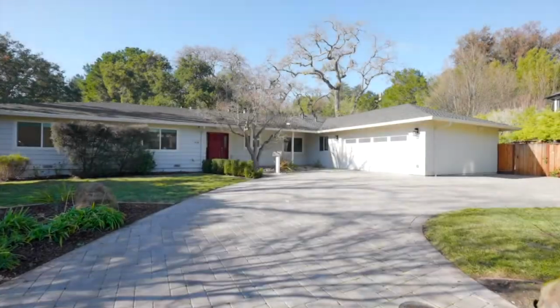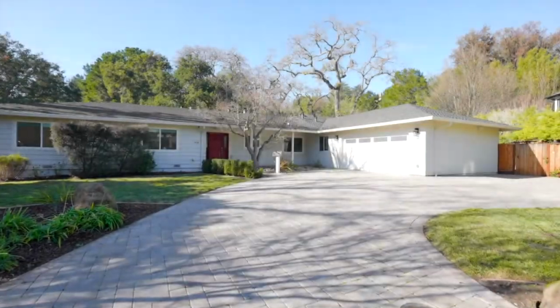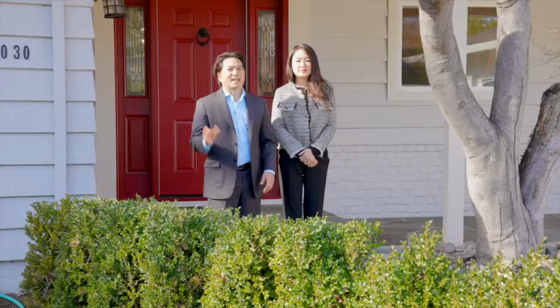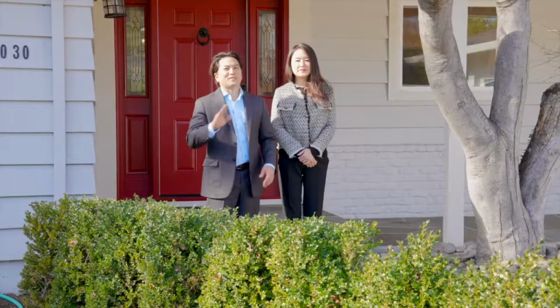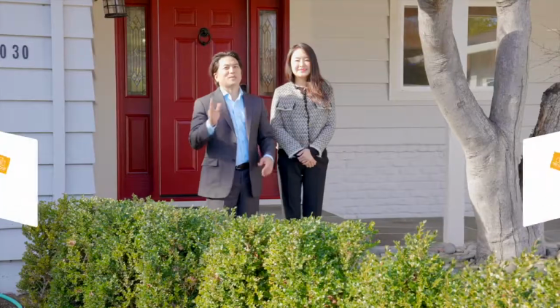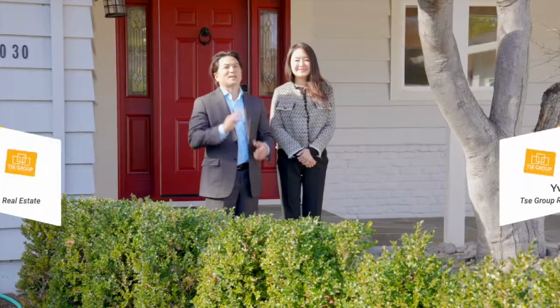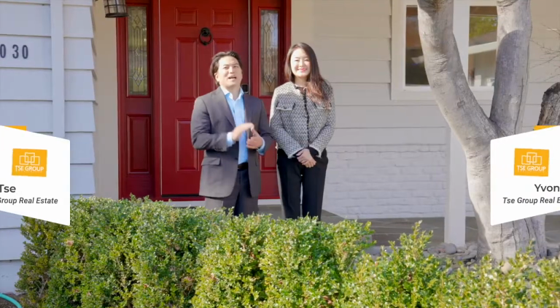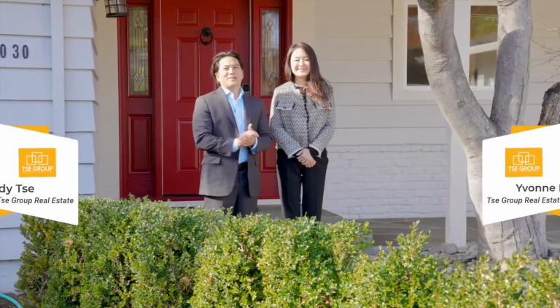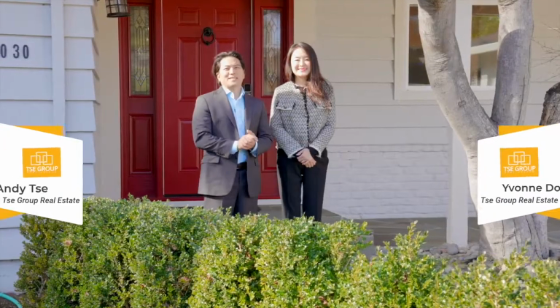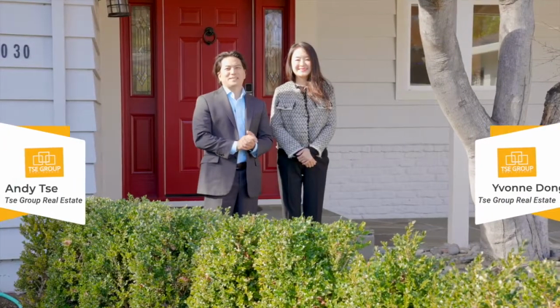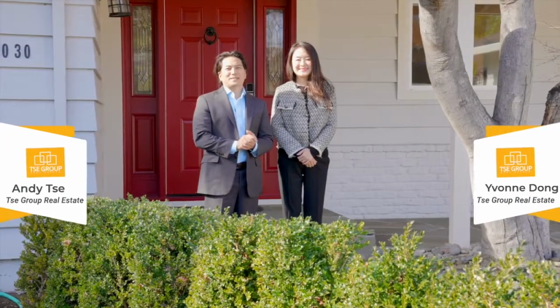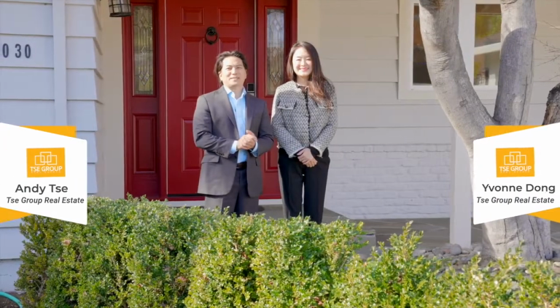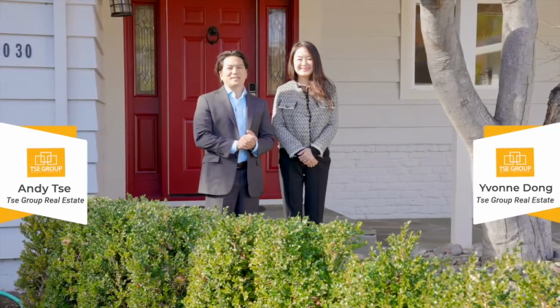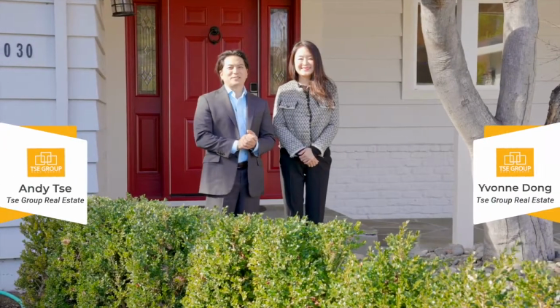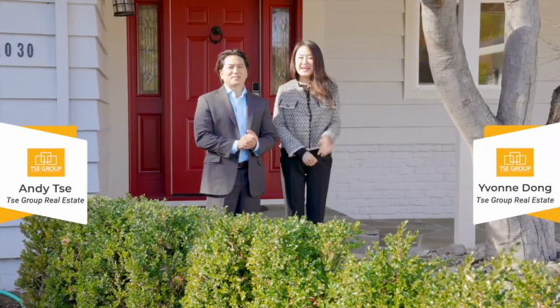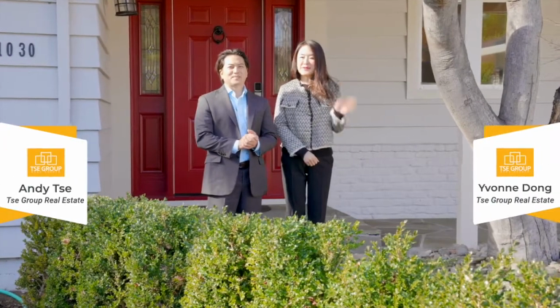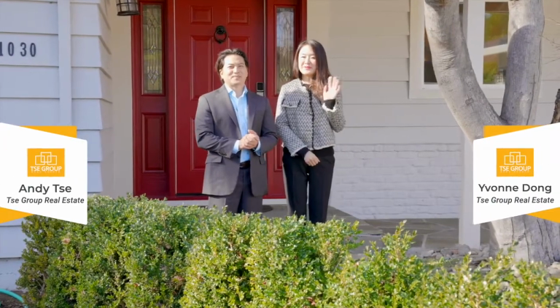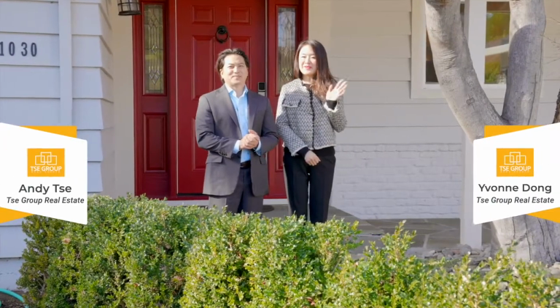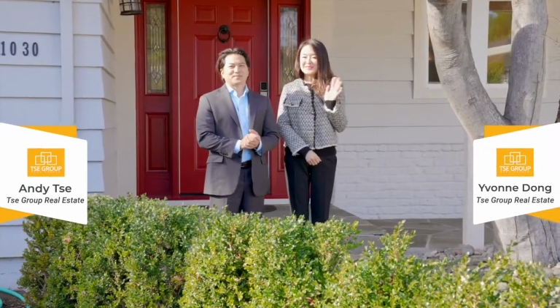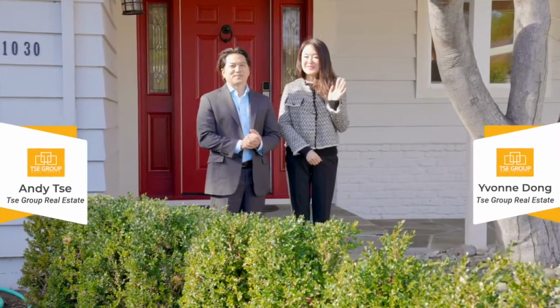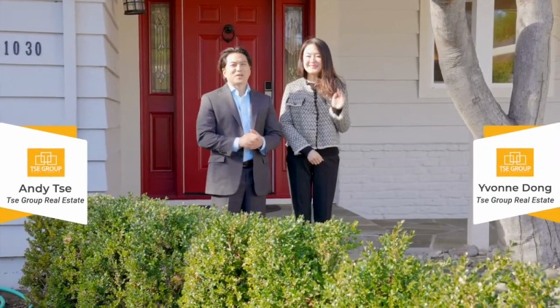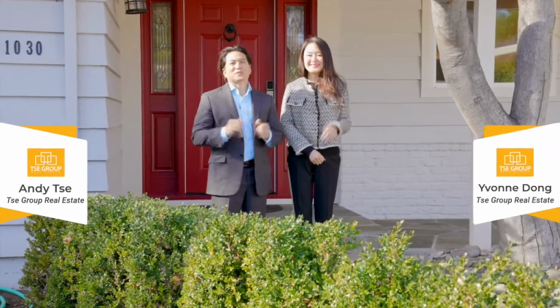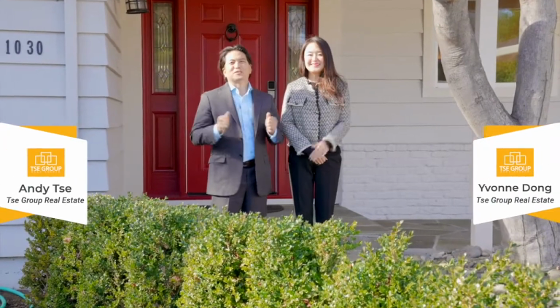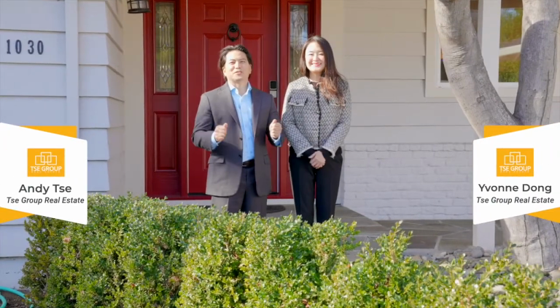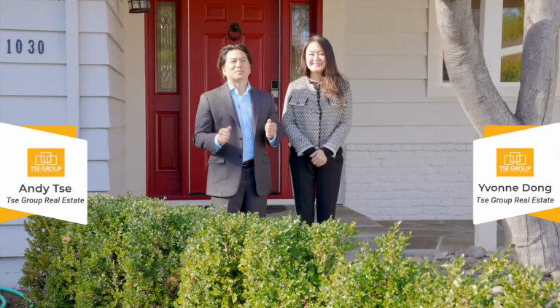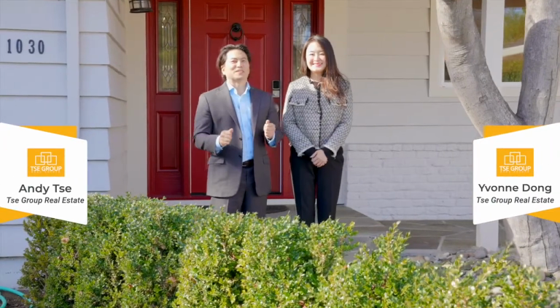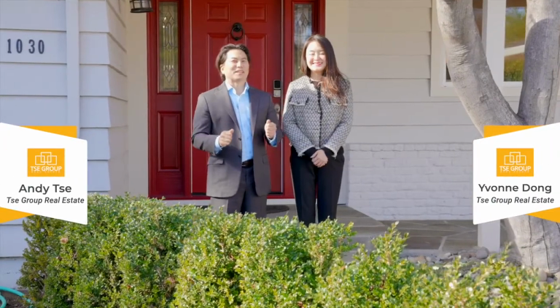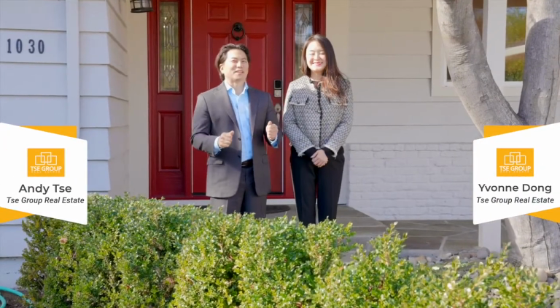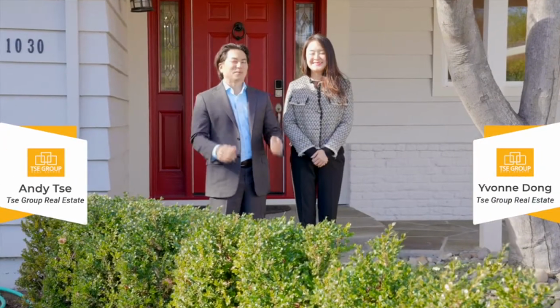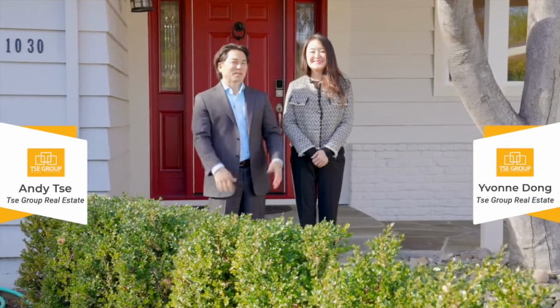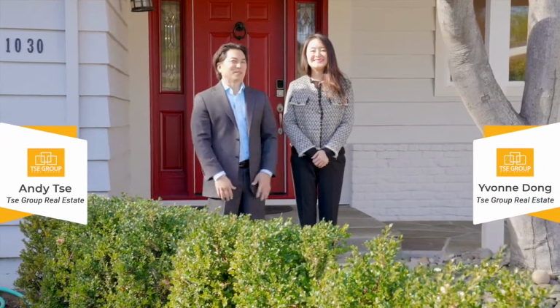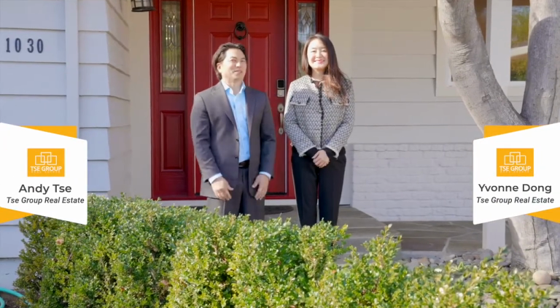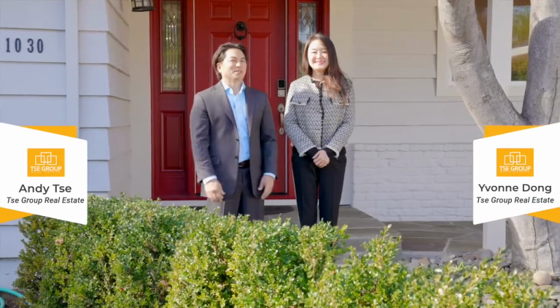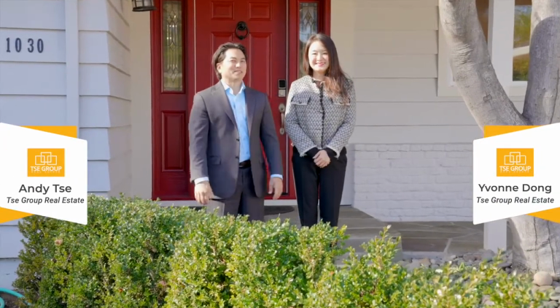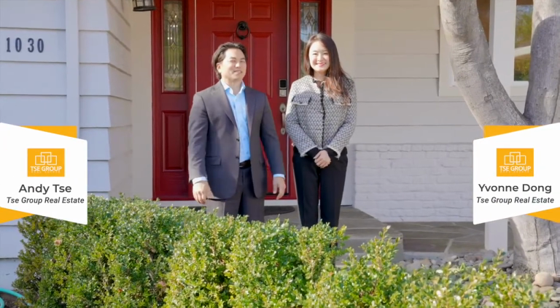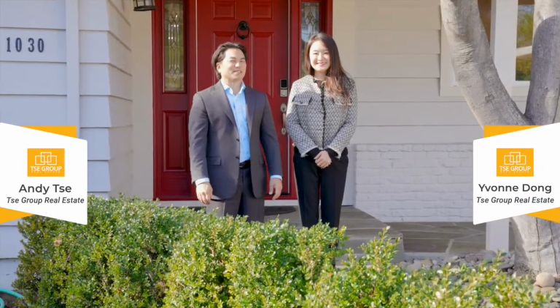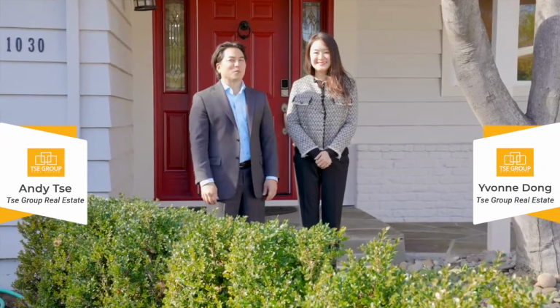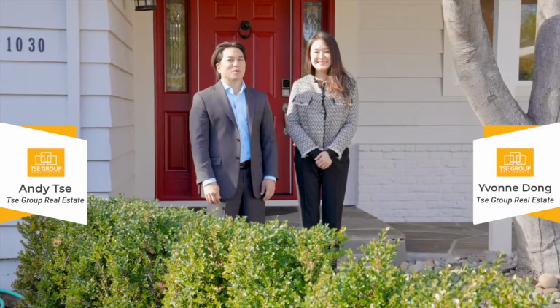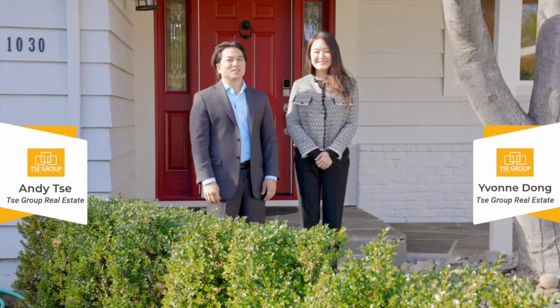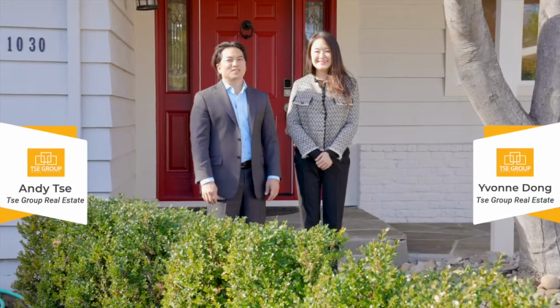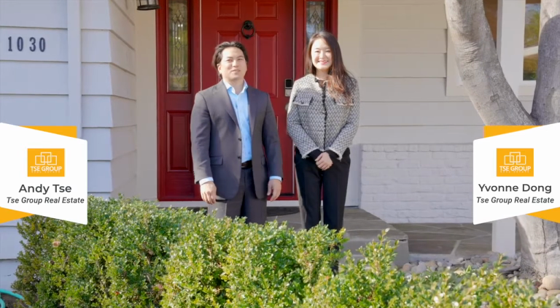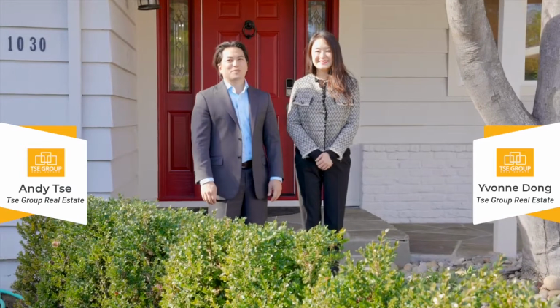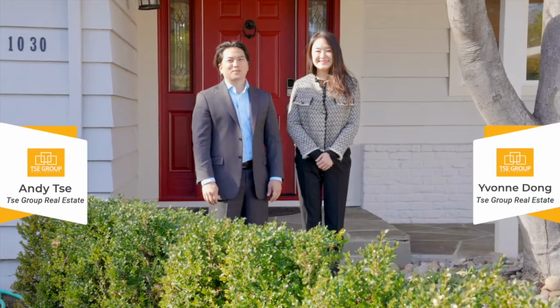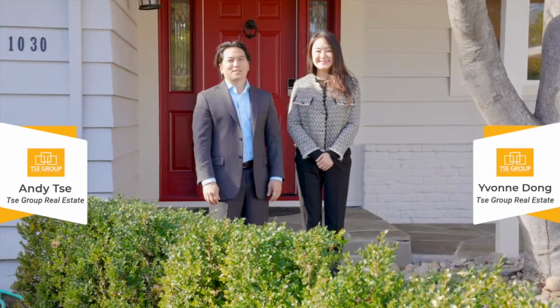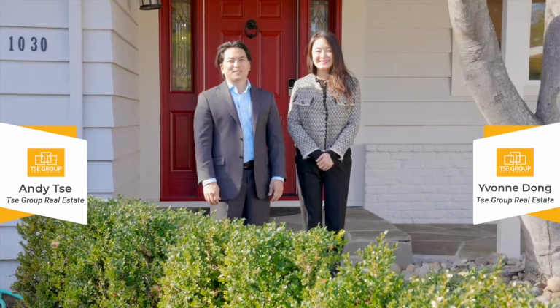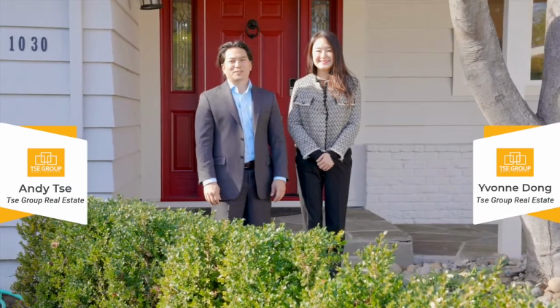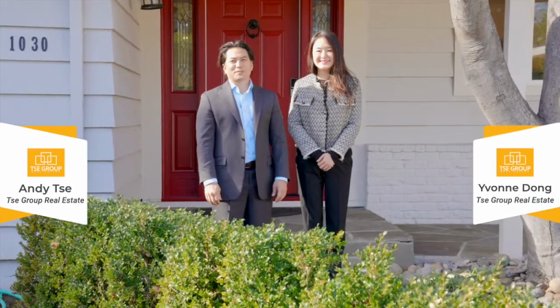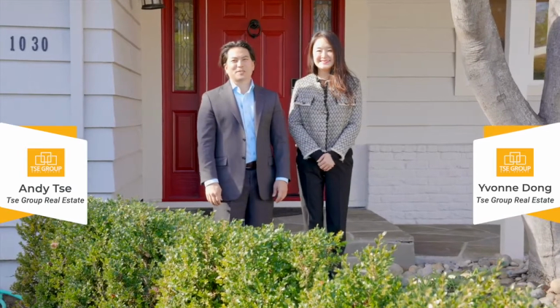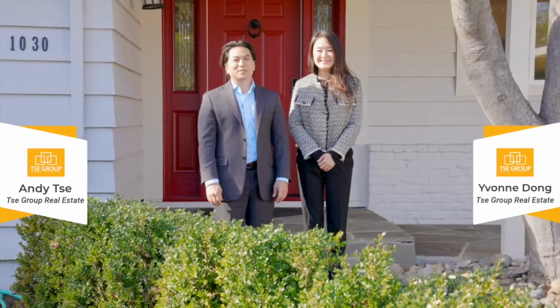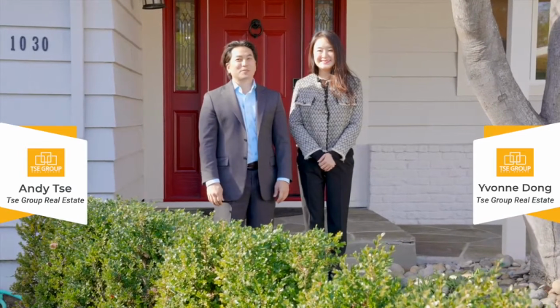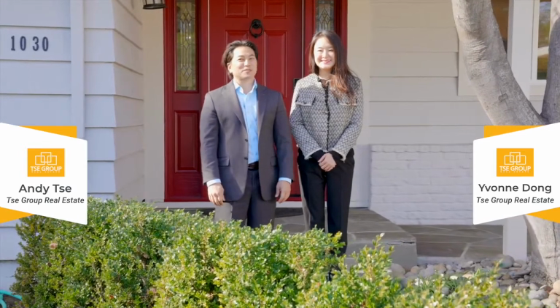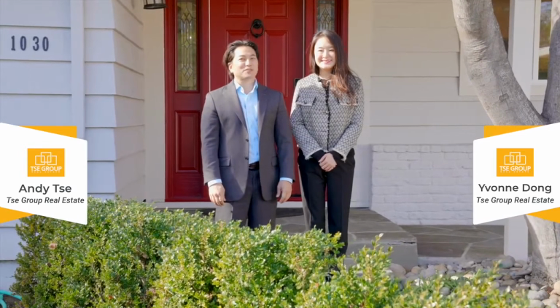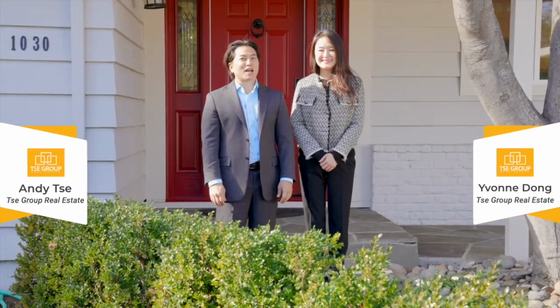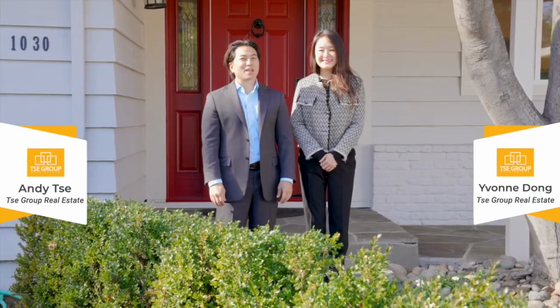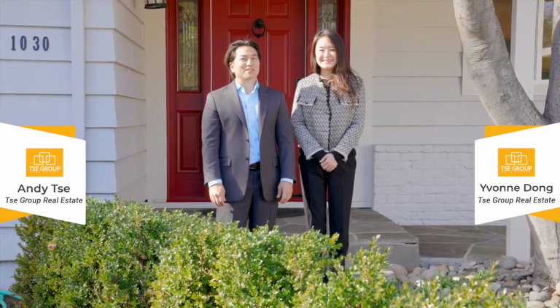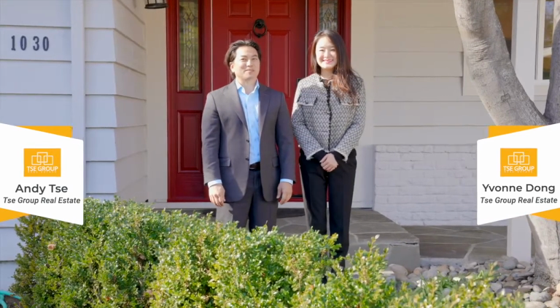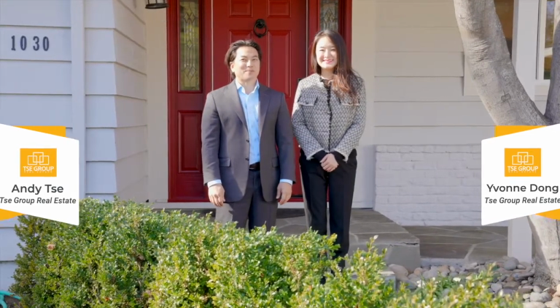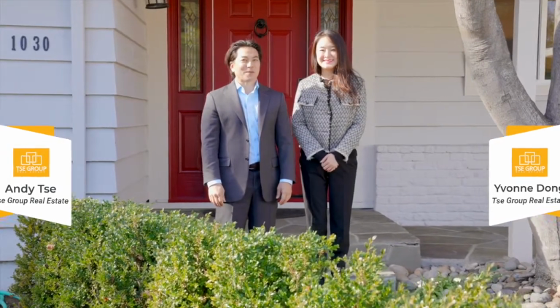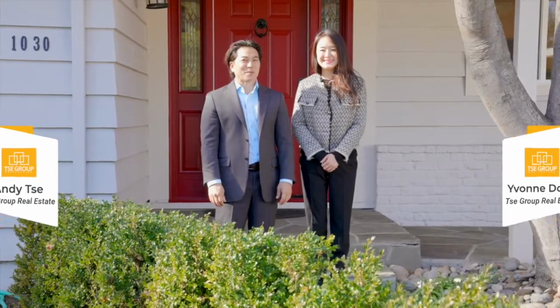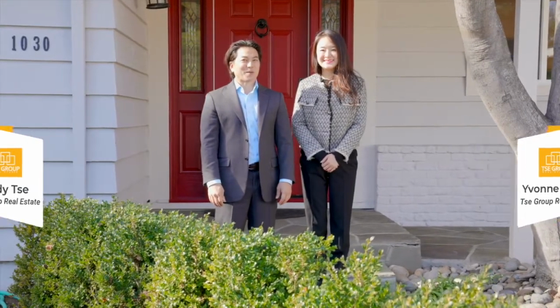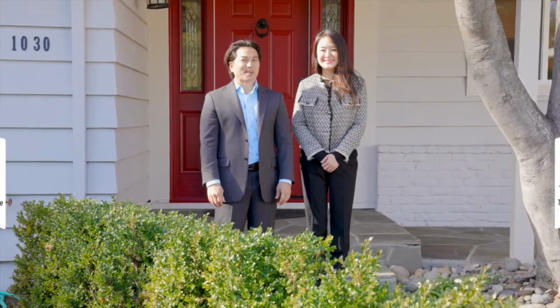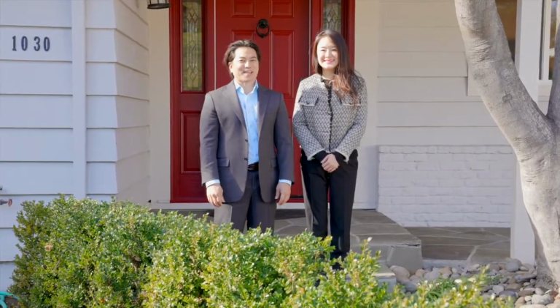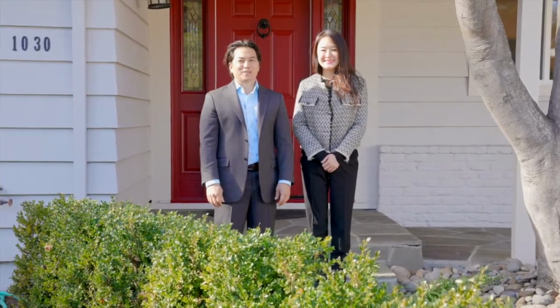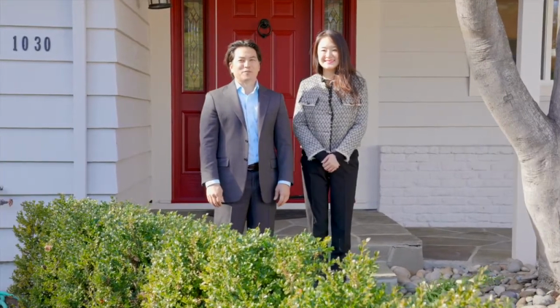Hey everyone, I'm Andy T with the Tea Group. I'm Yvonne Dong. We're super excited to bring you our newest listing, 1030 Monta Rosa Drive in Menlo Park, California.